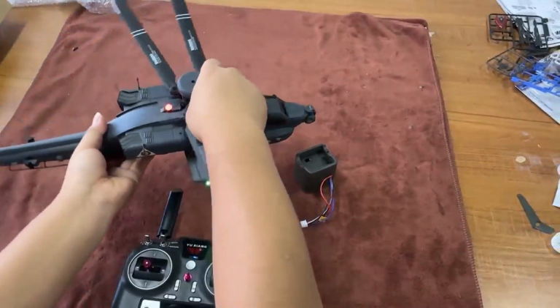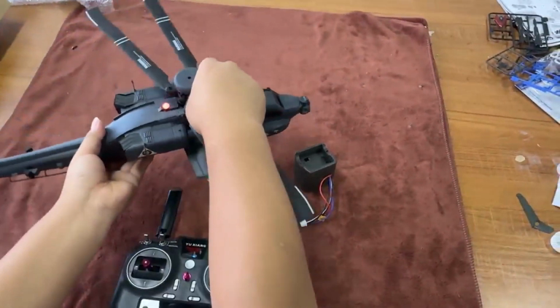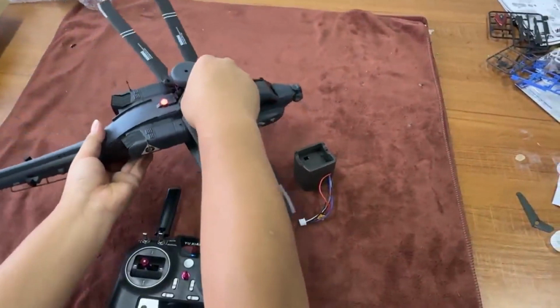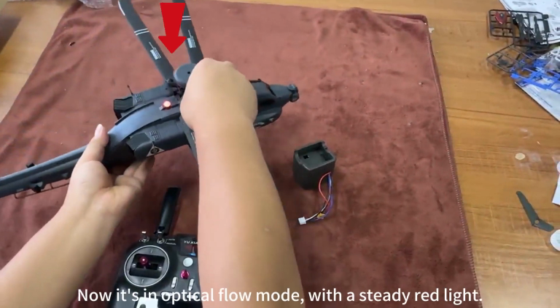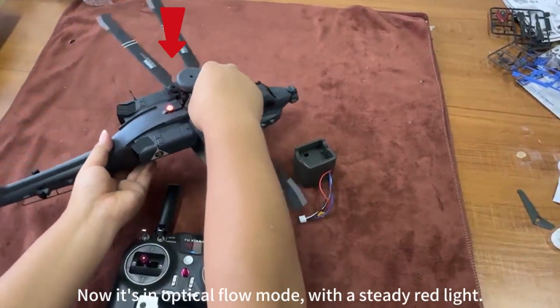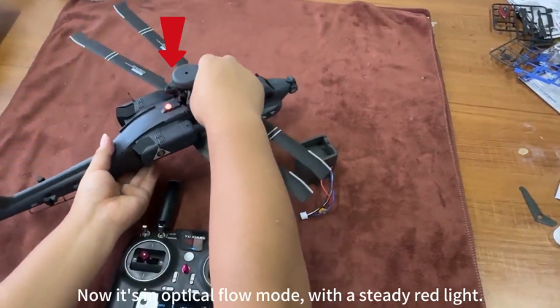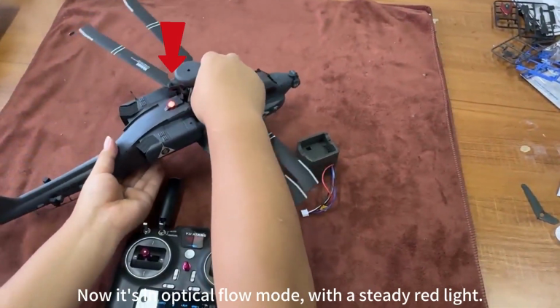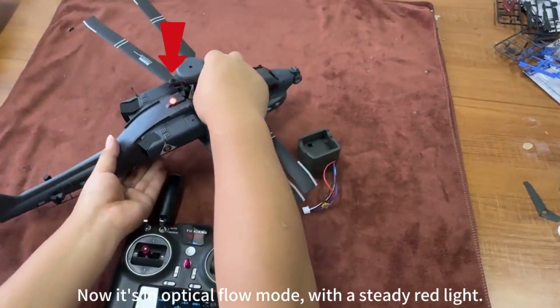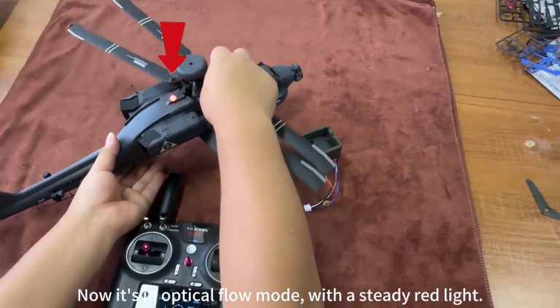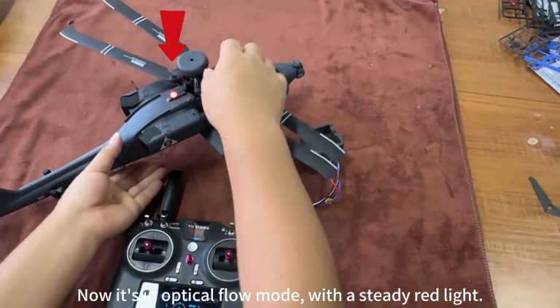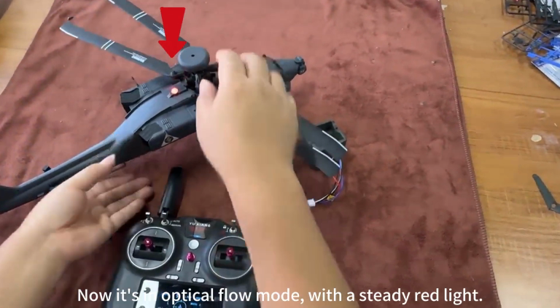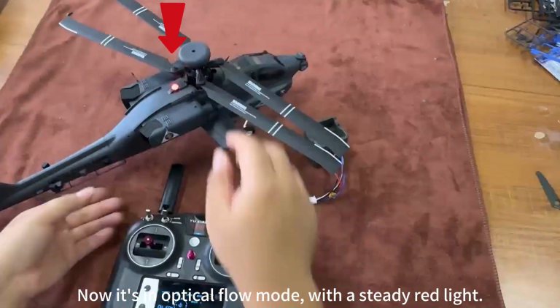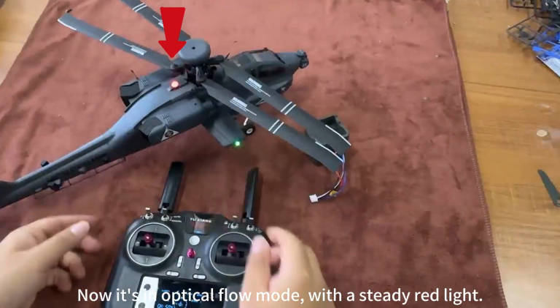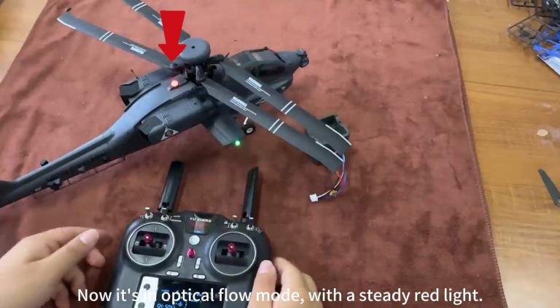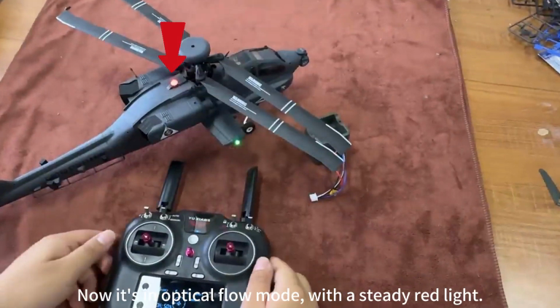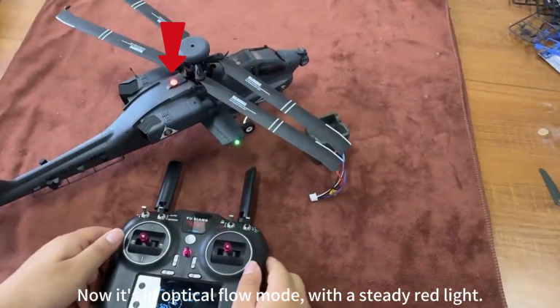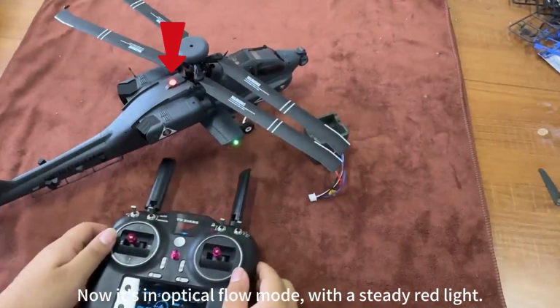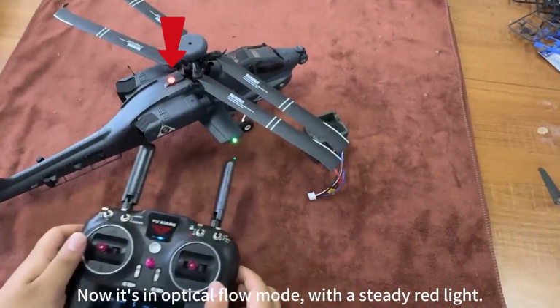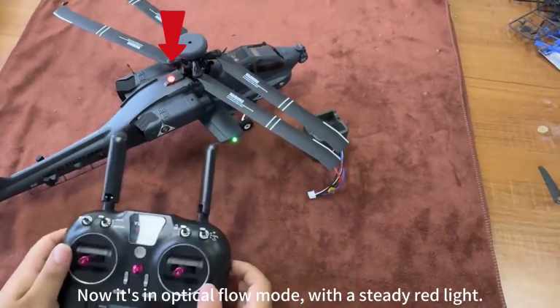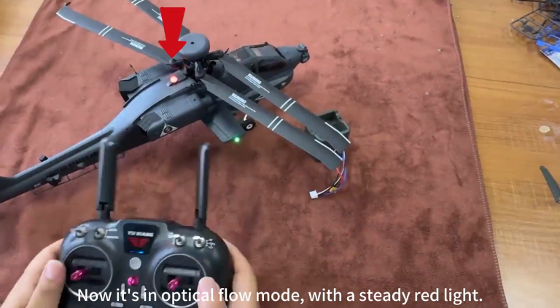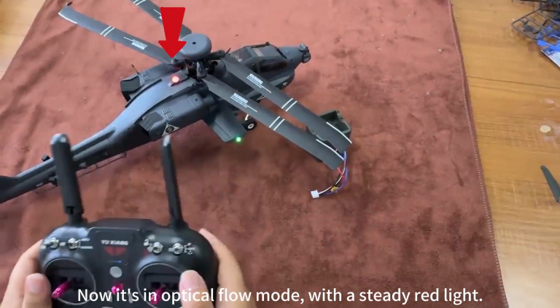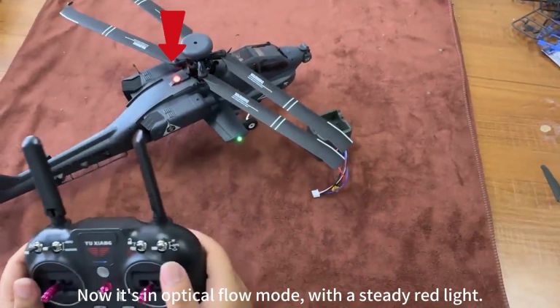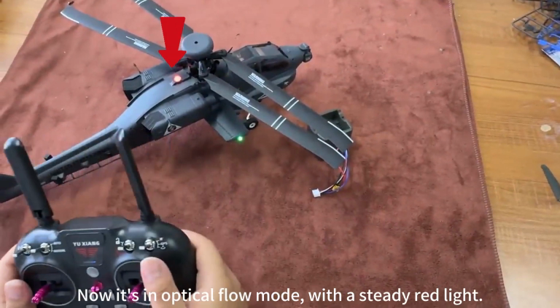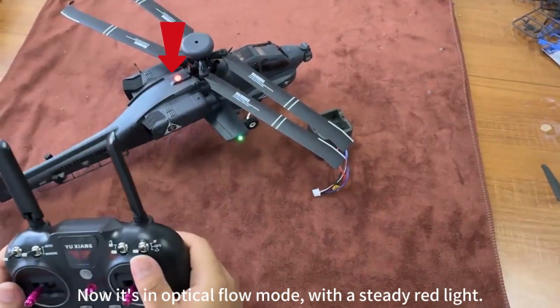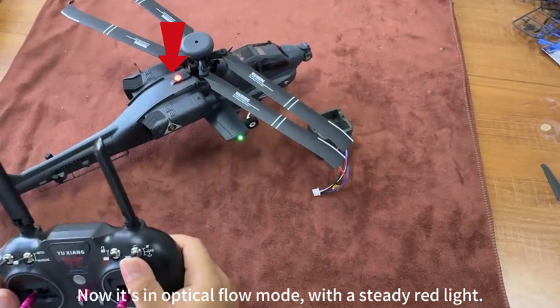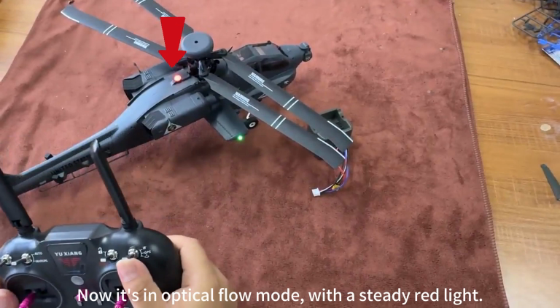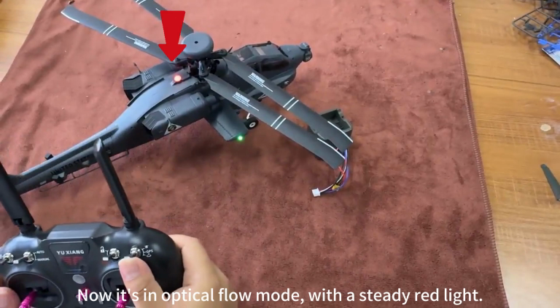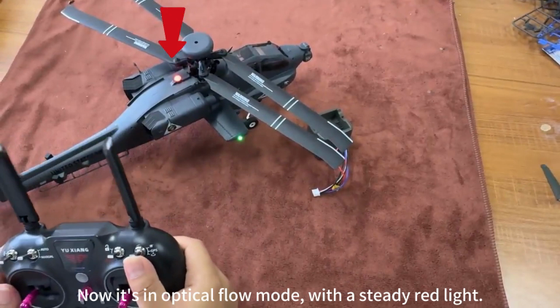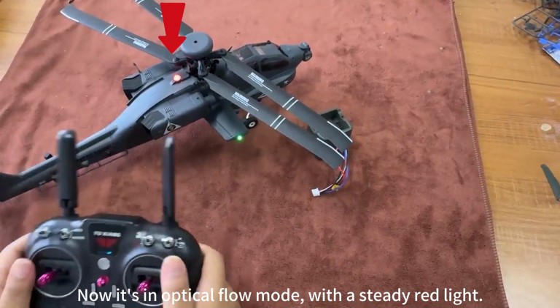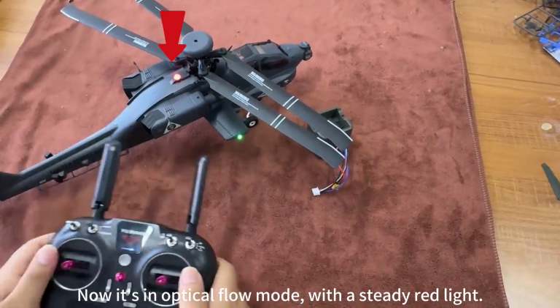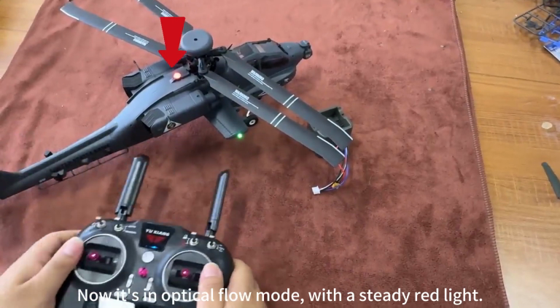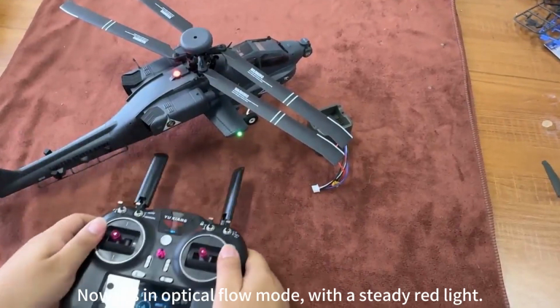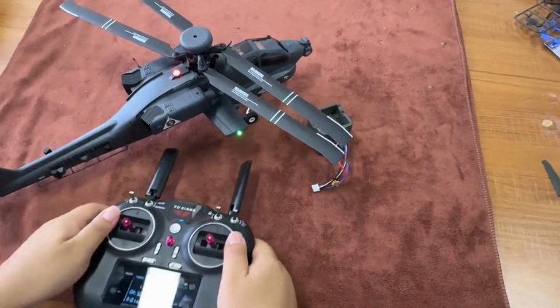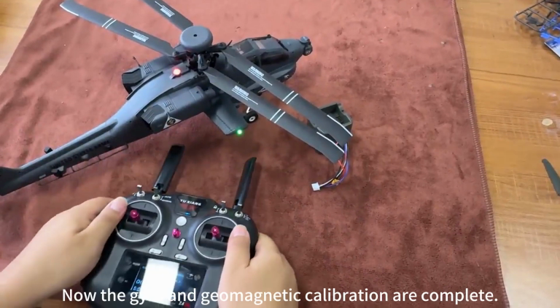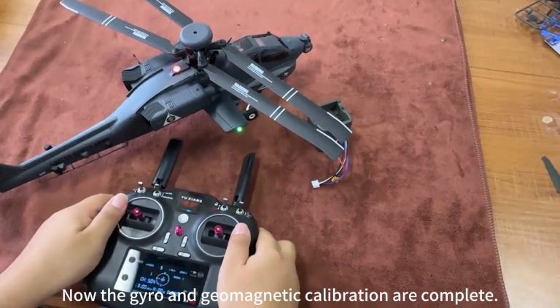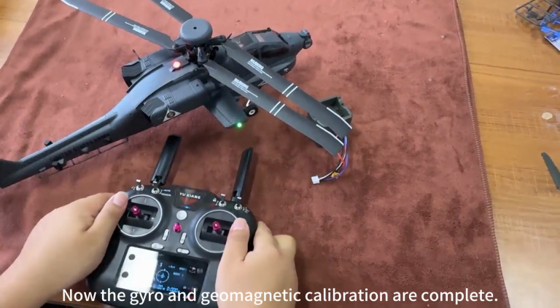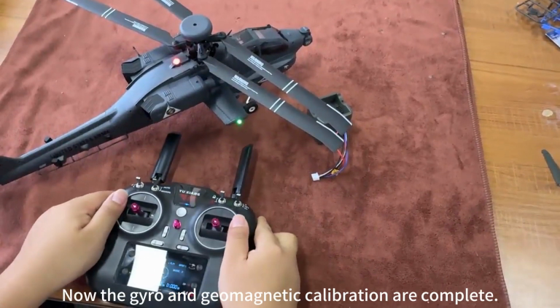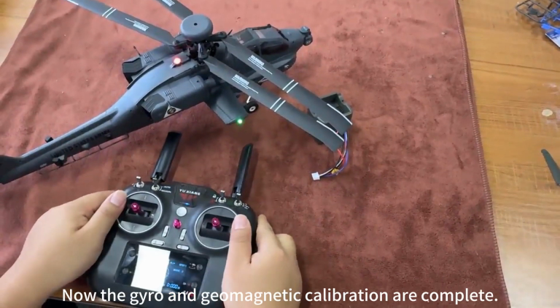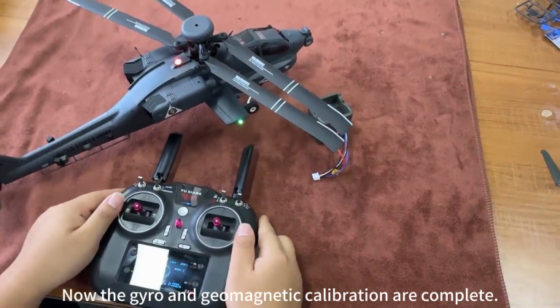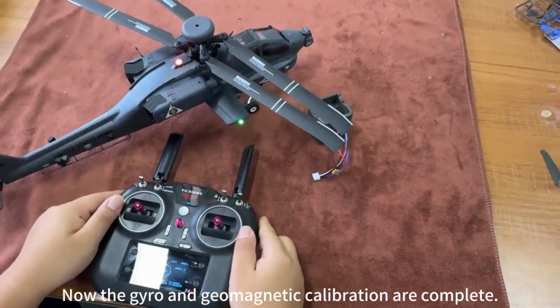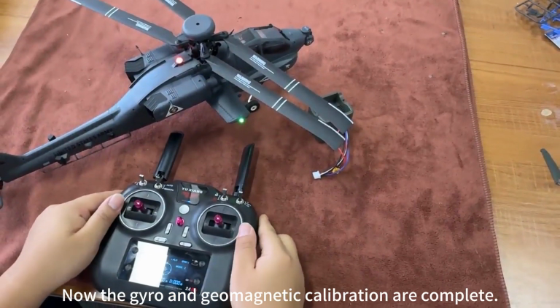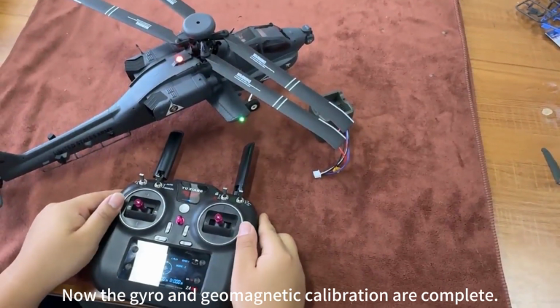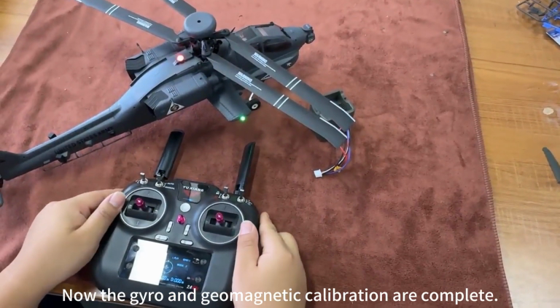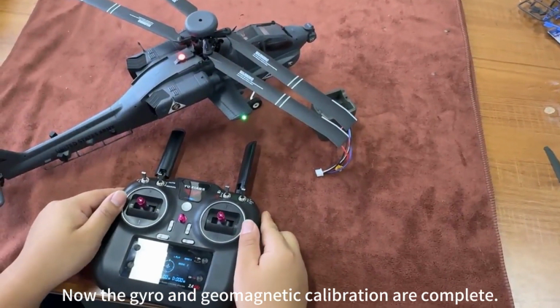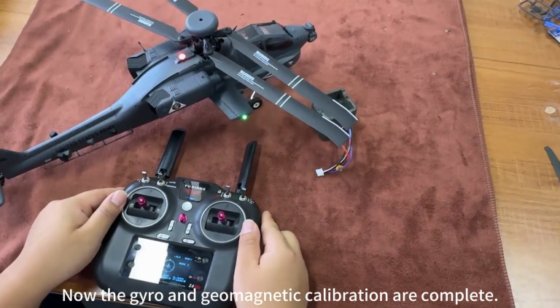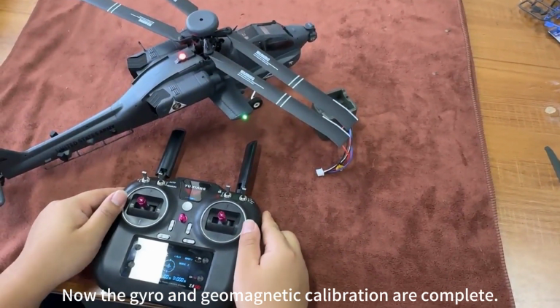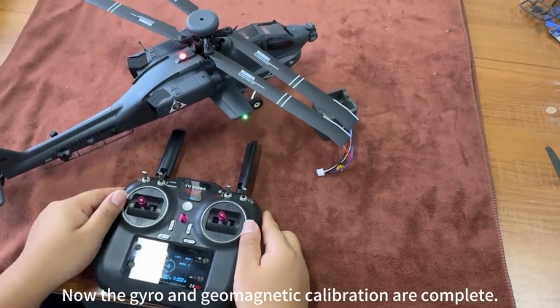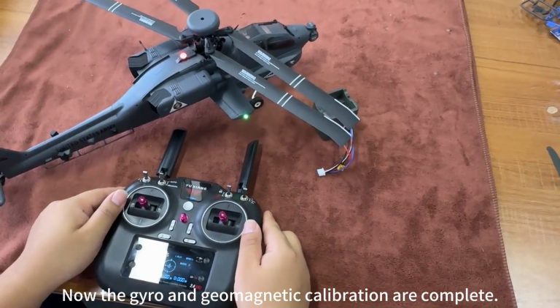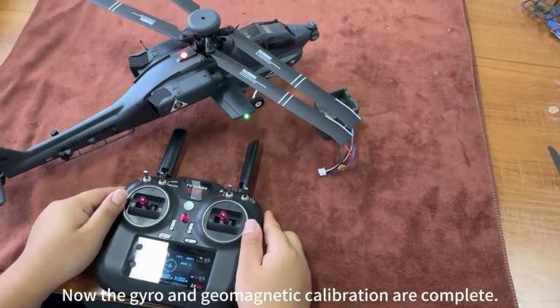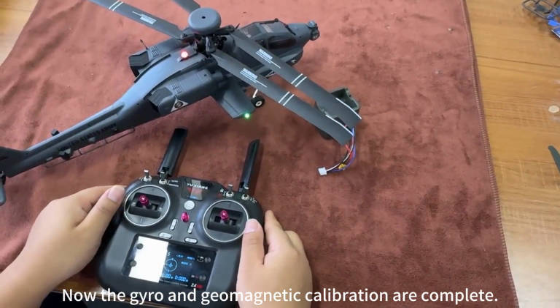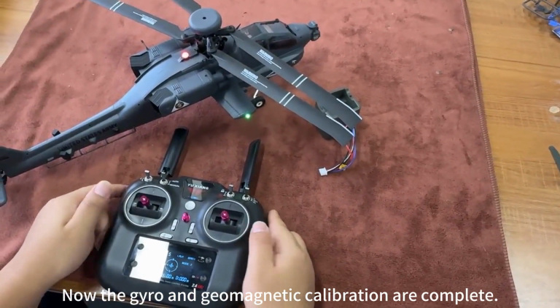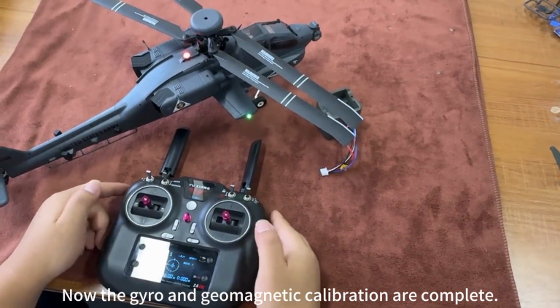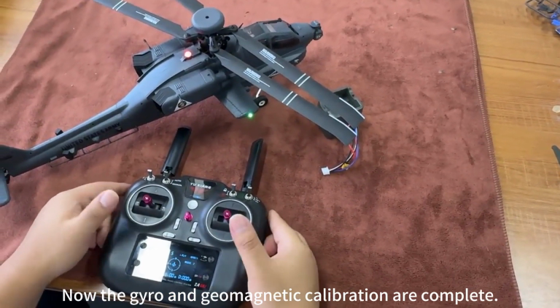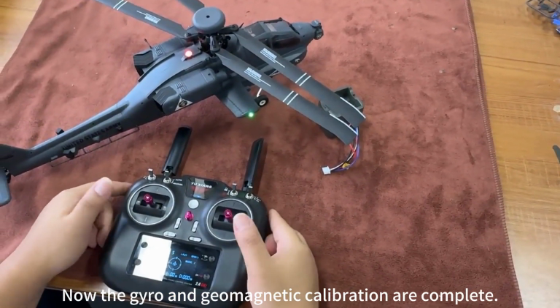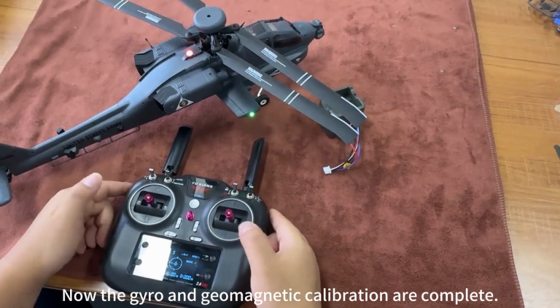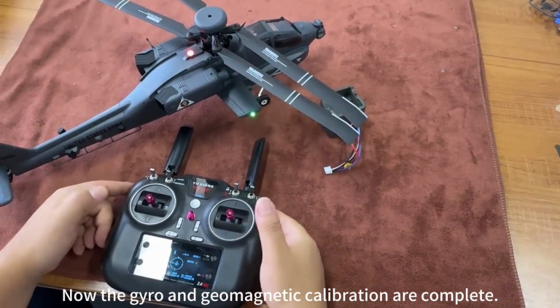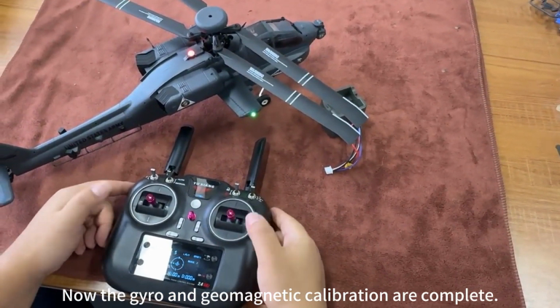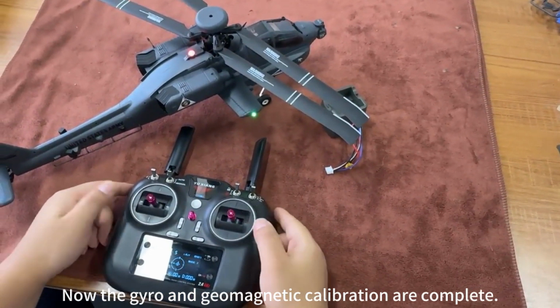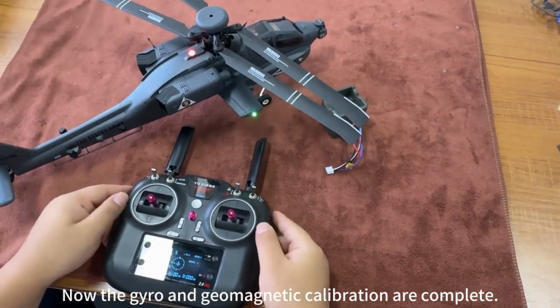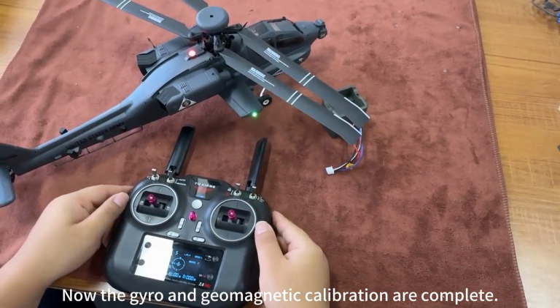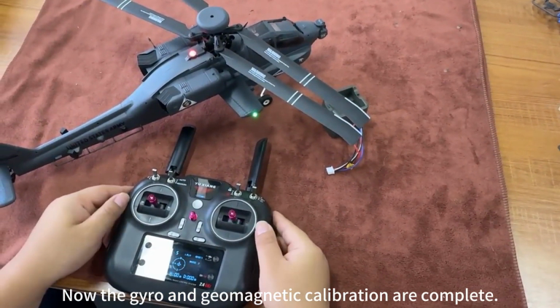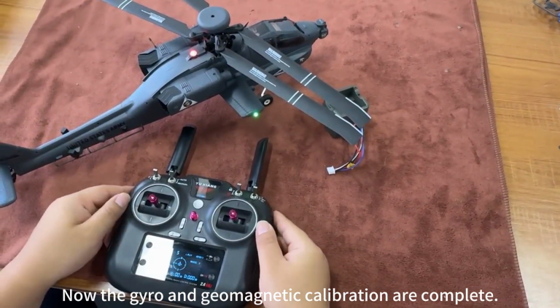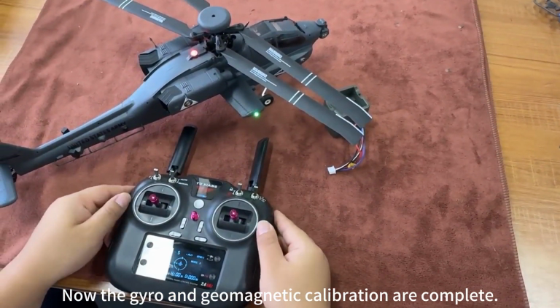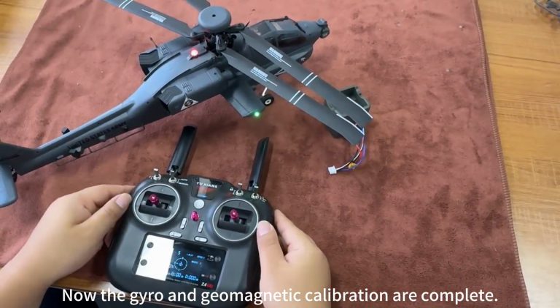Now it shows a steady red light. The gyro and geomagnetic calibration are complete.